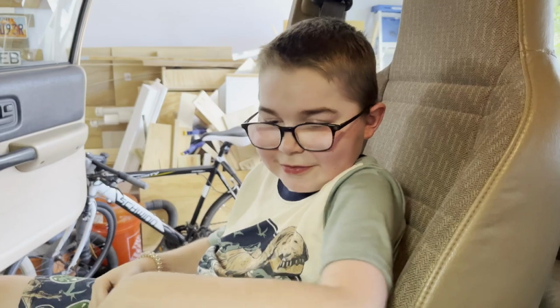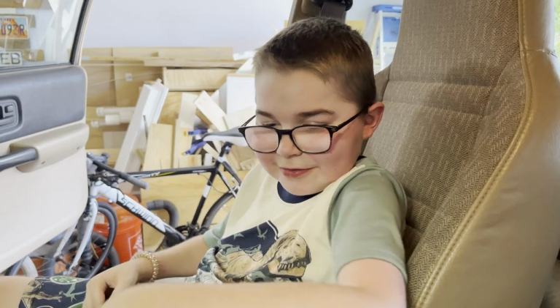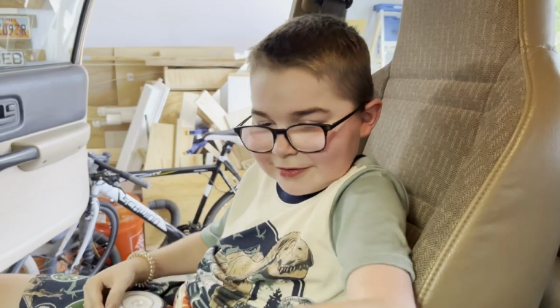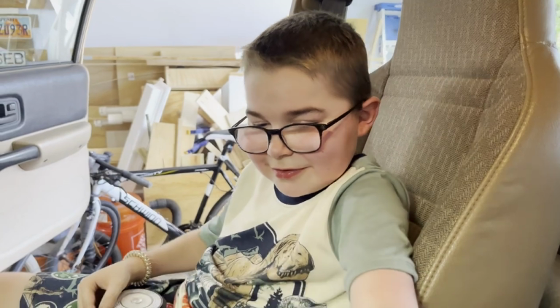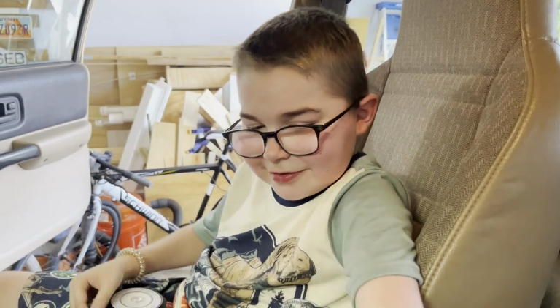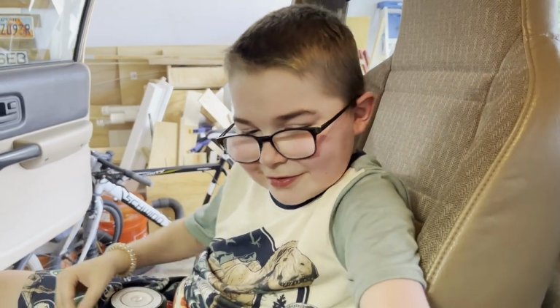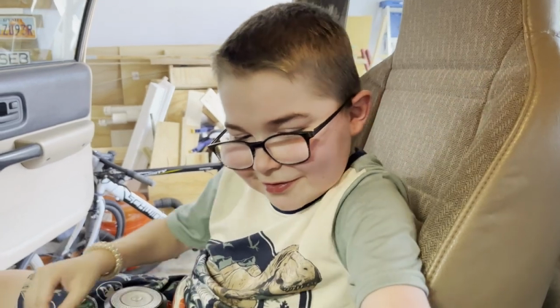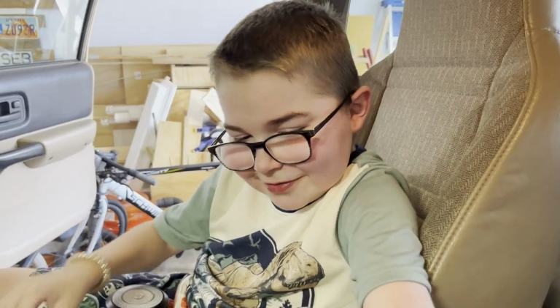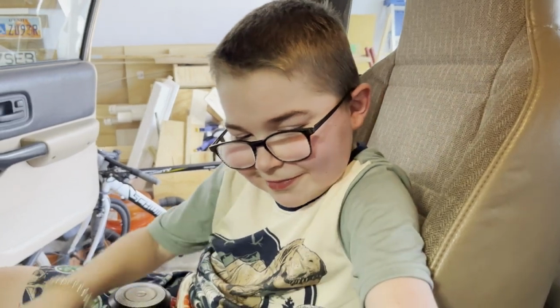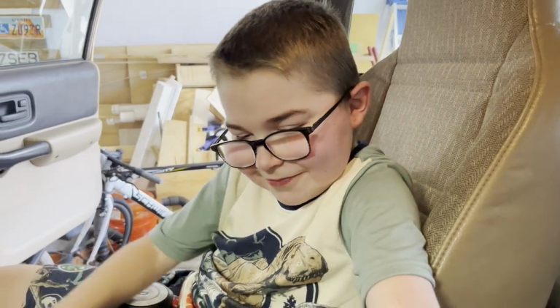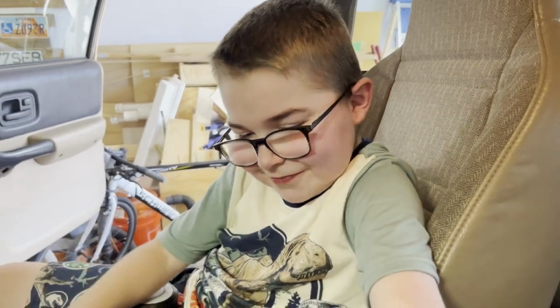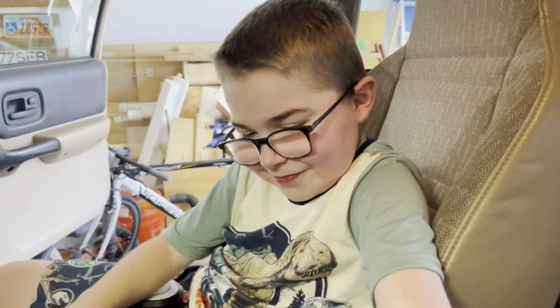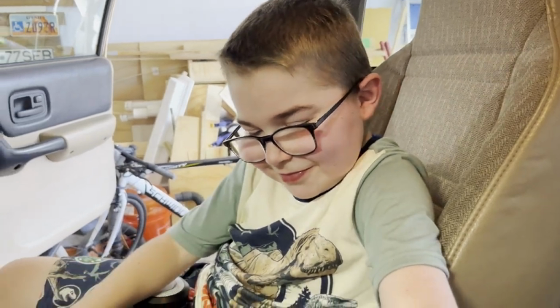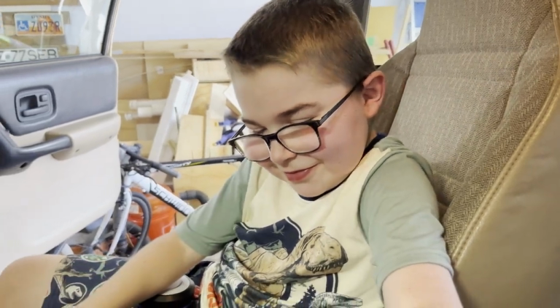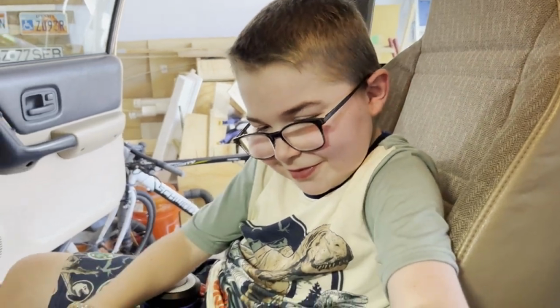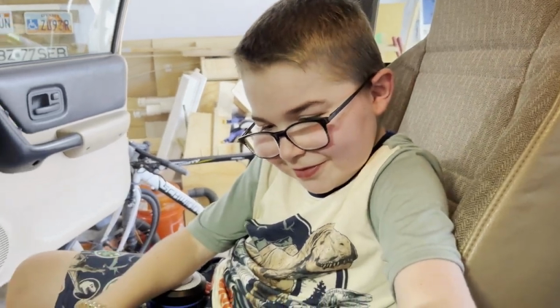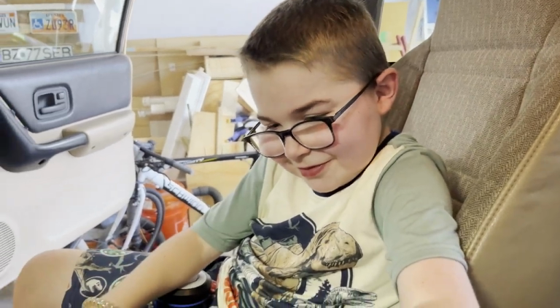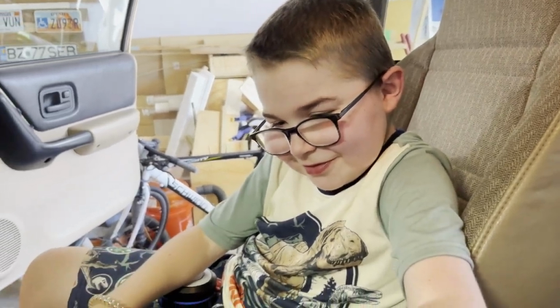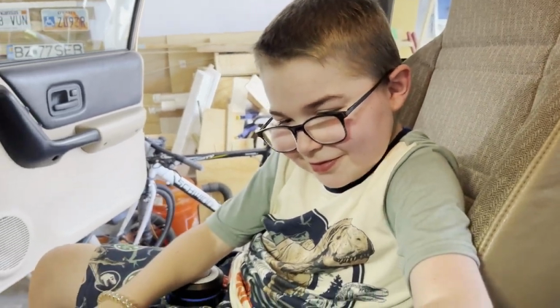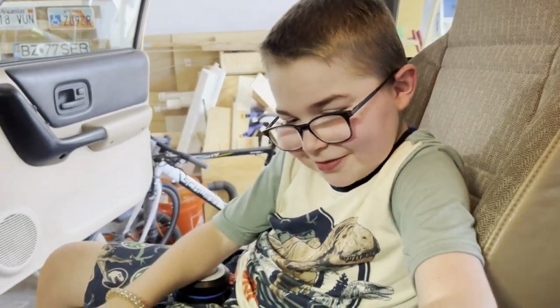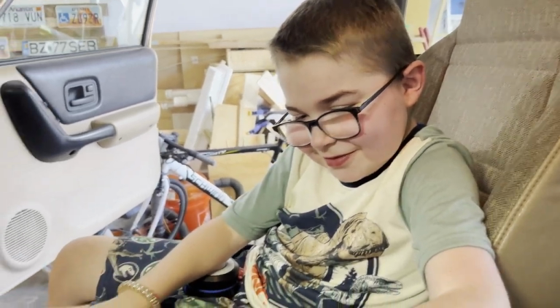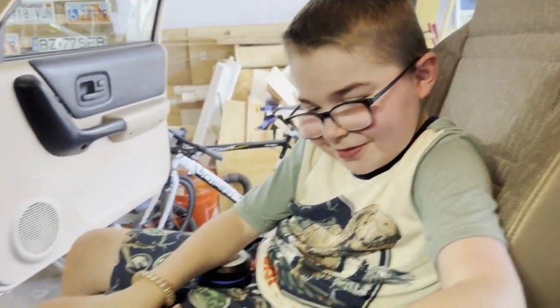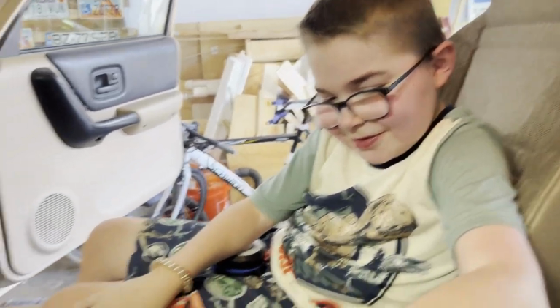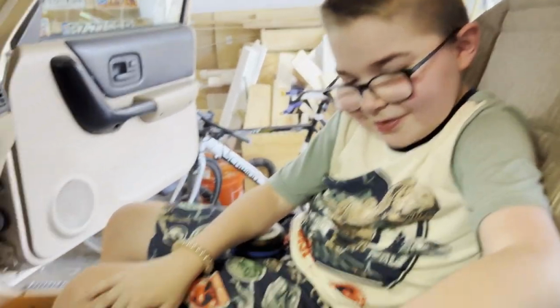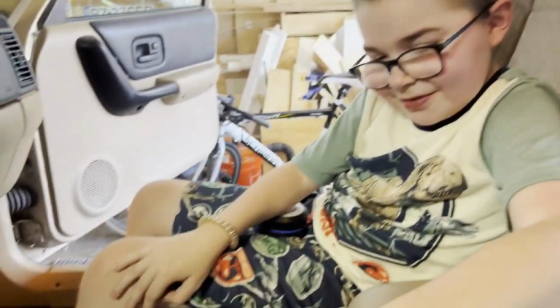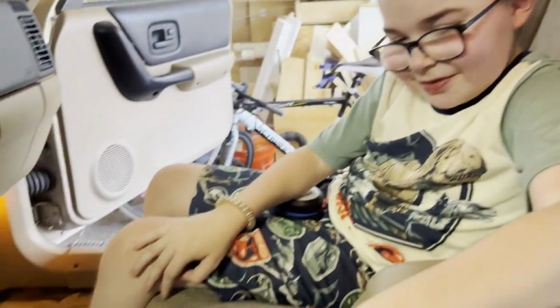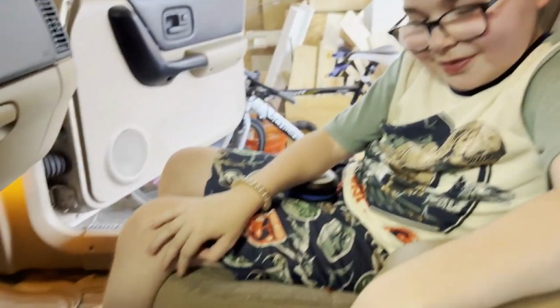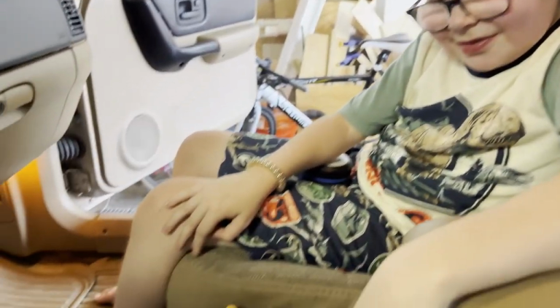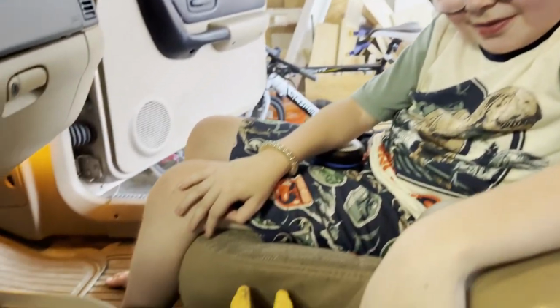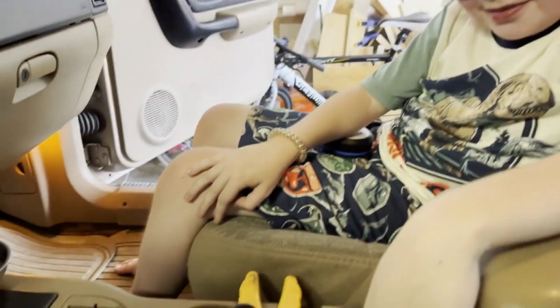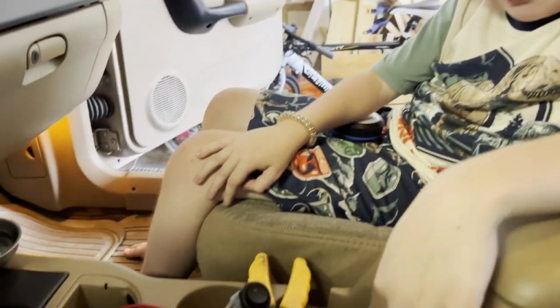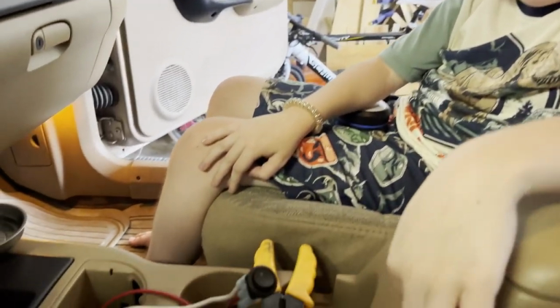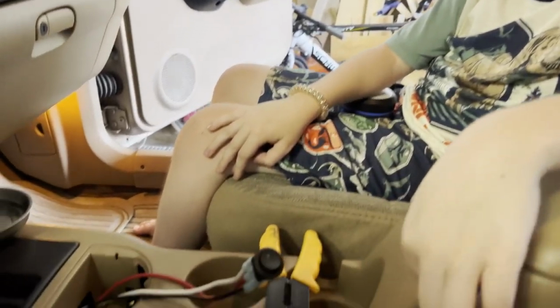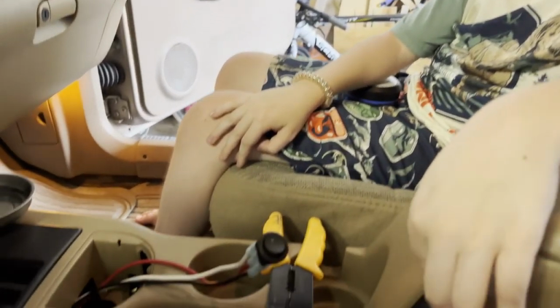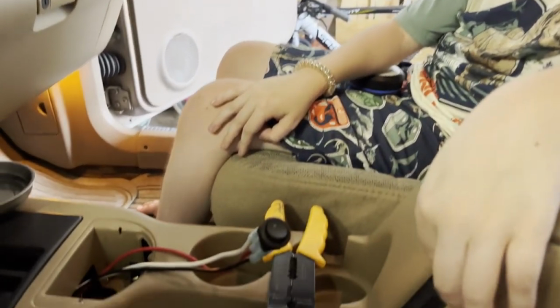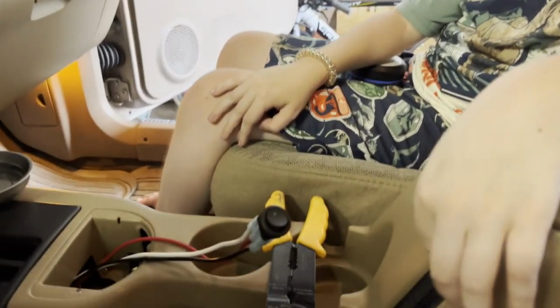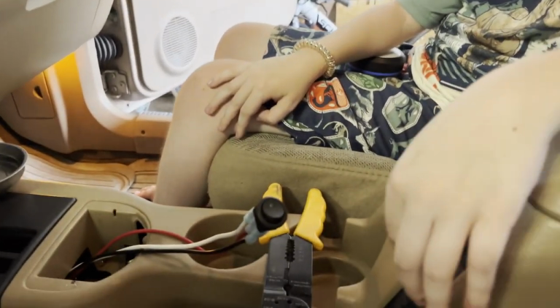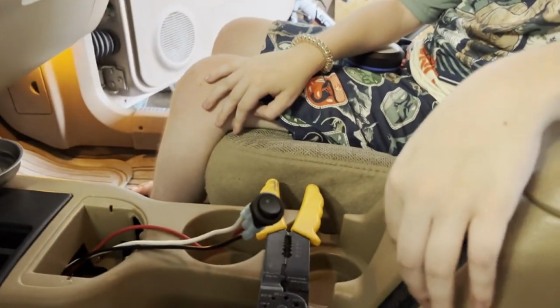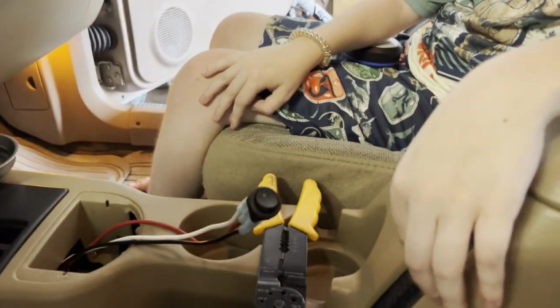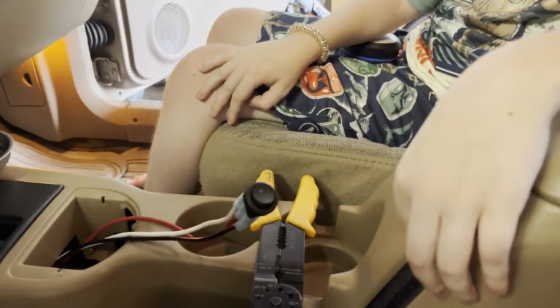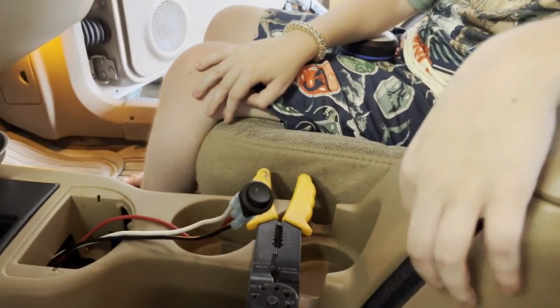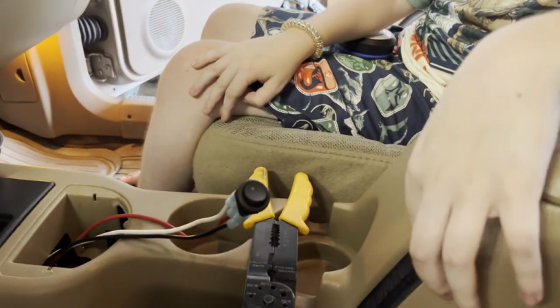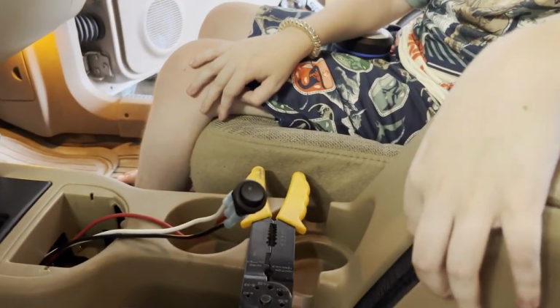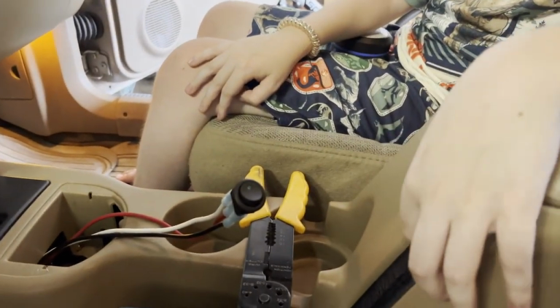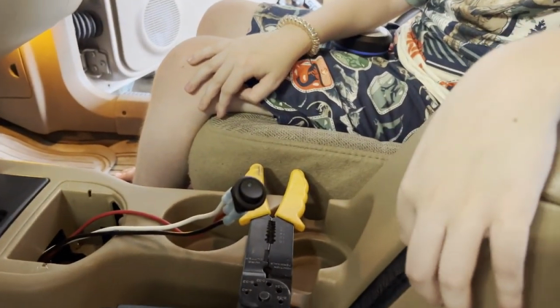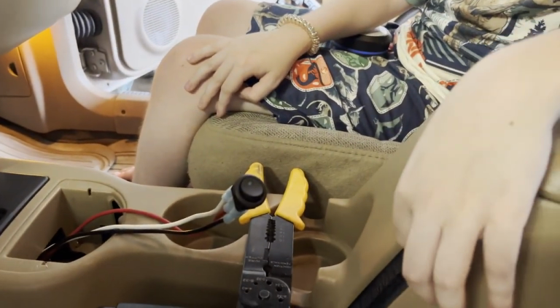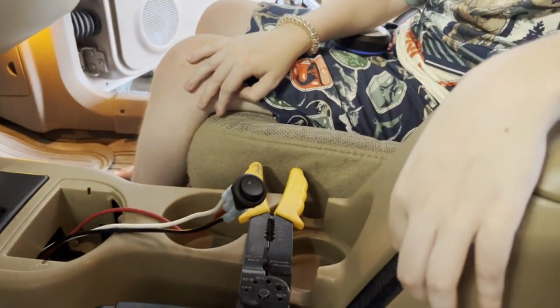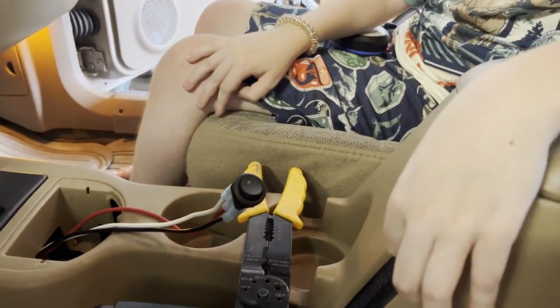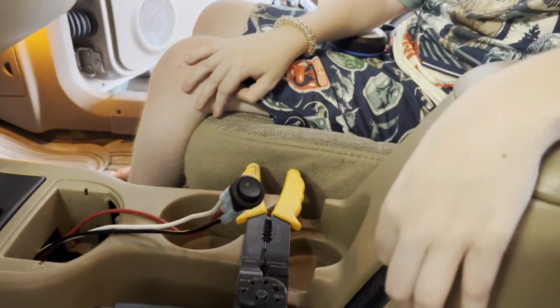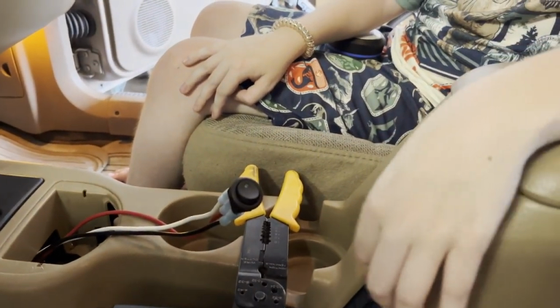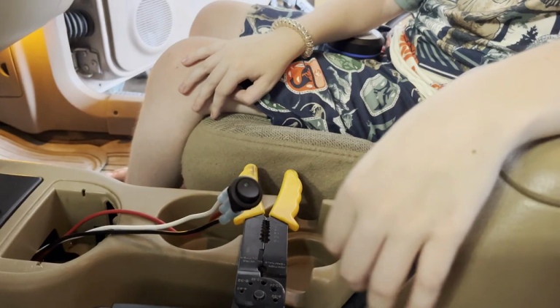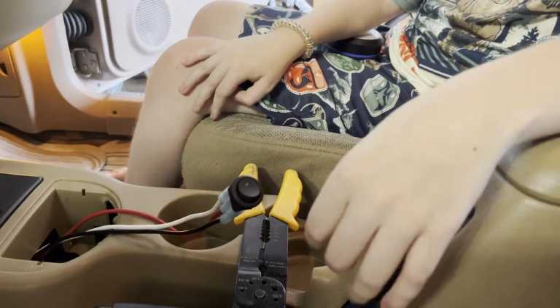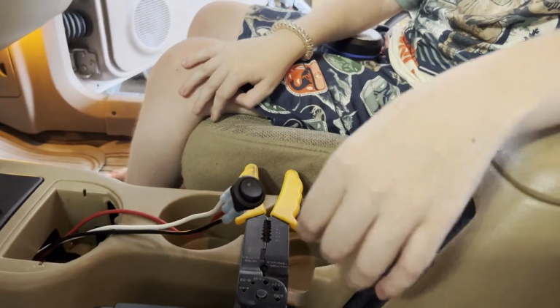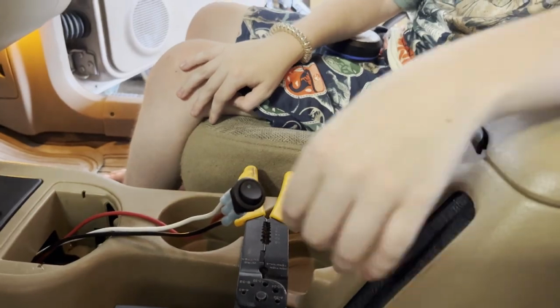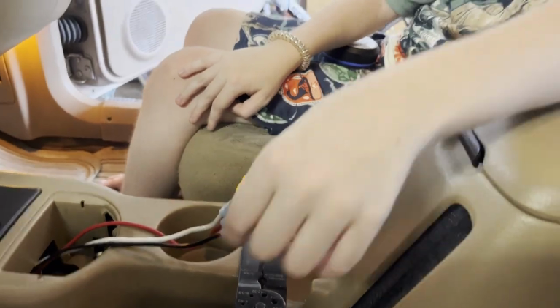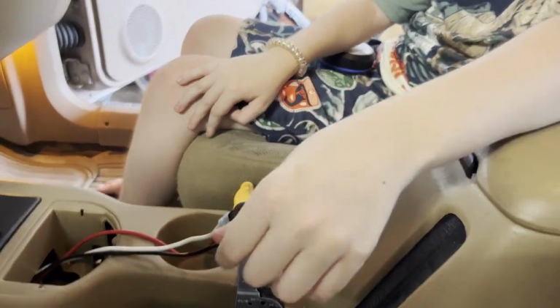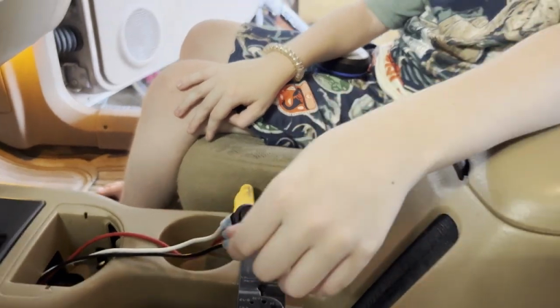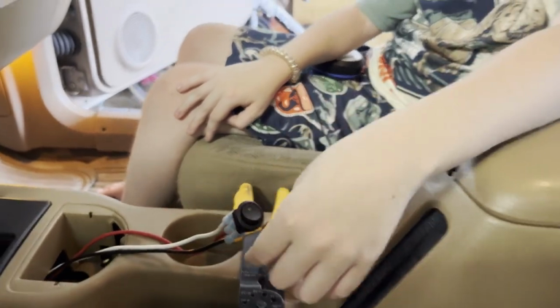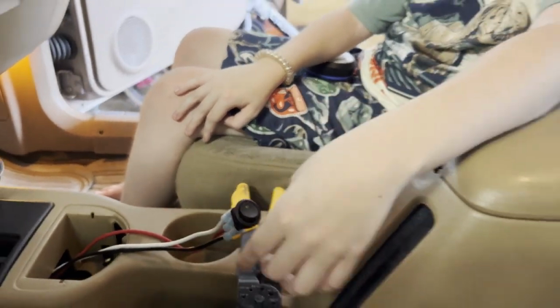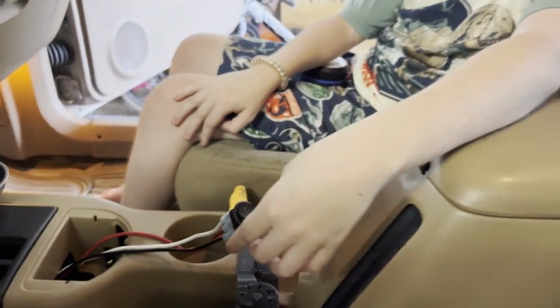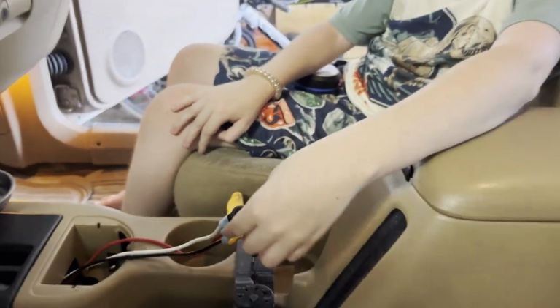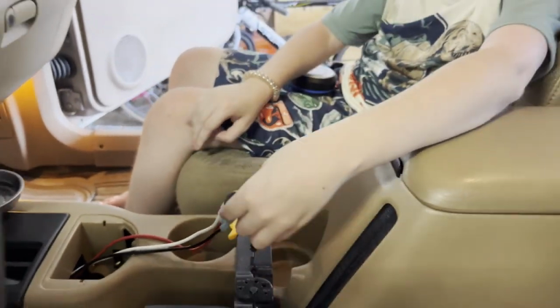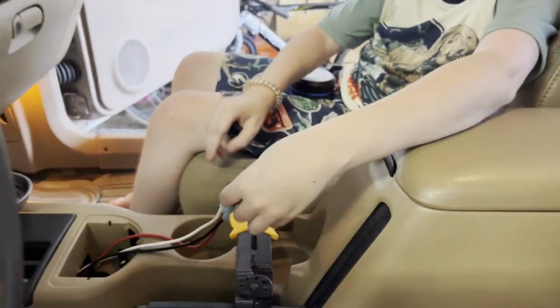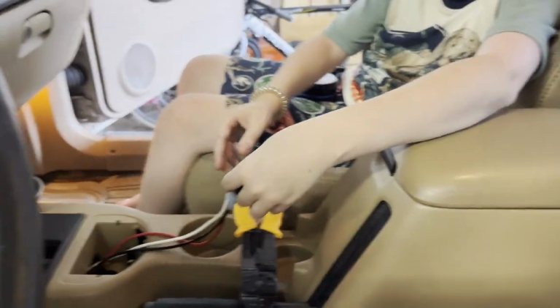Preston, it is the moment of truth. We're going to test and see if we hooked it up right. You want to hit that button?